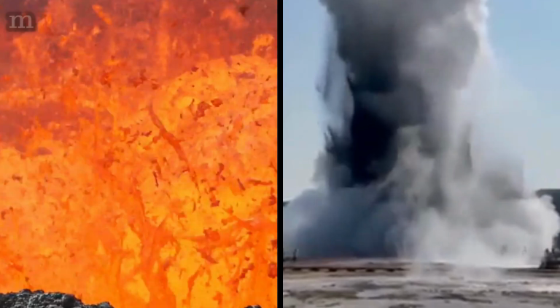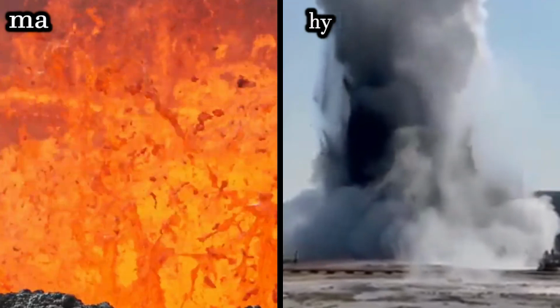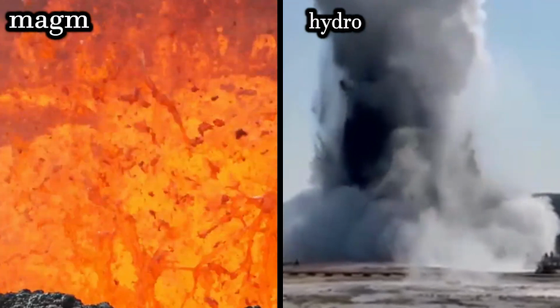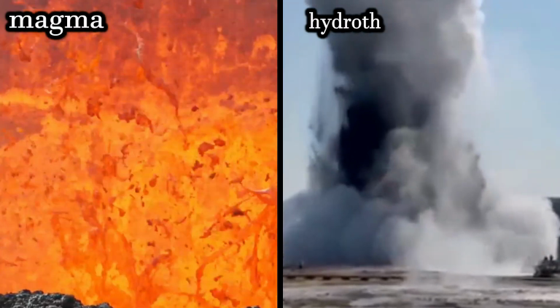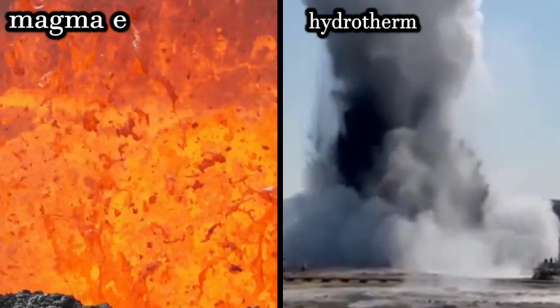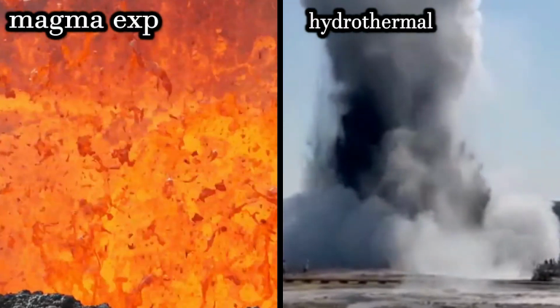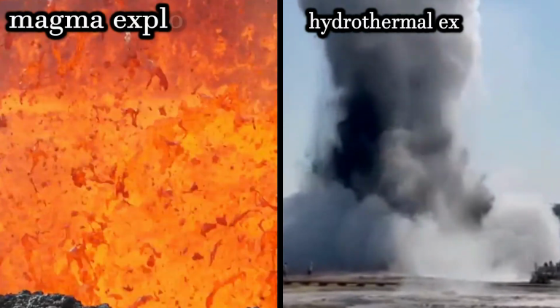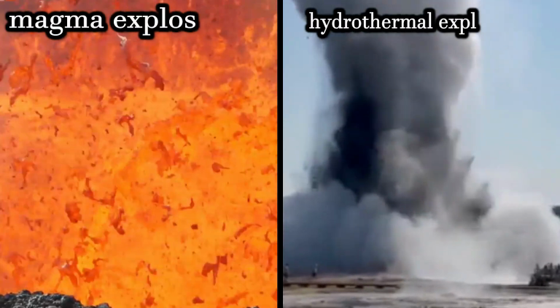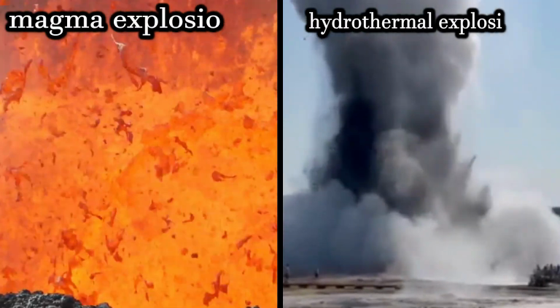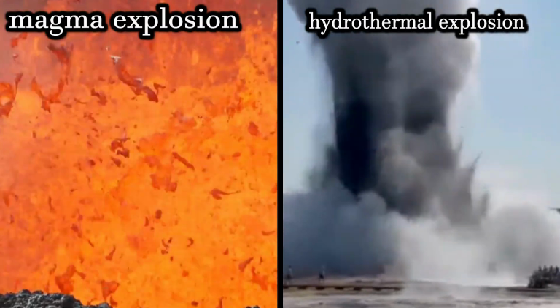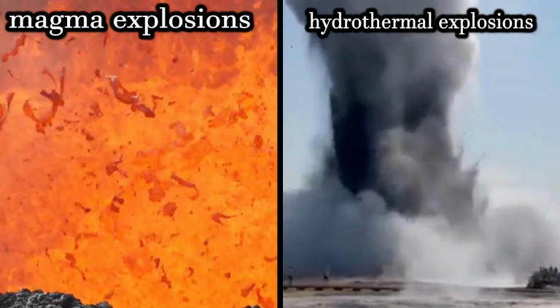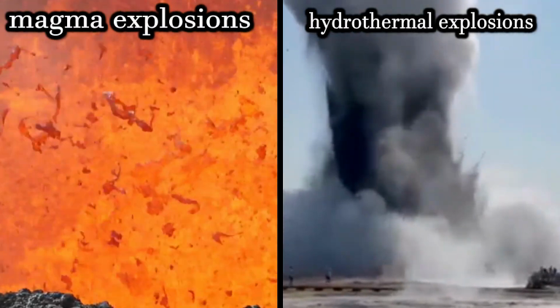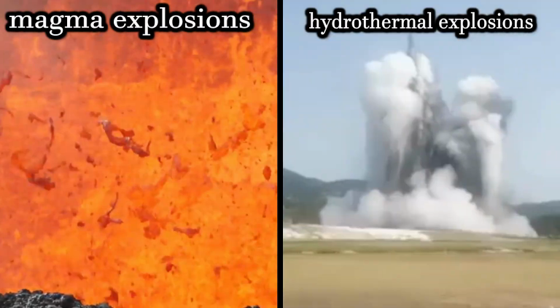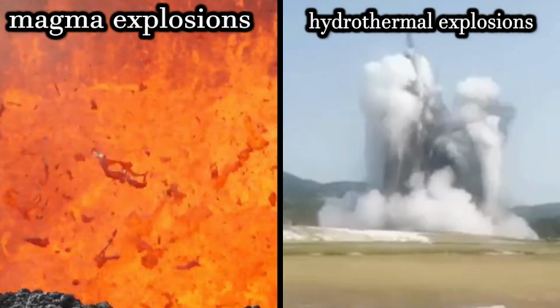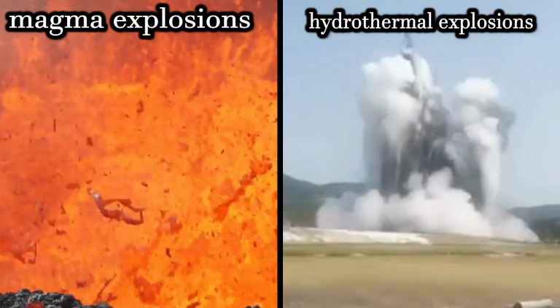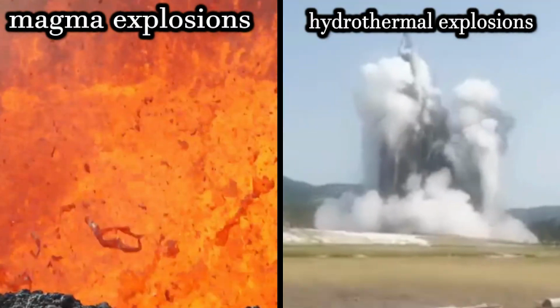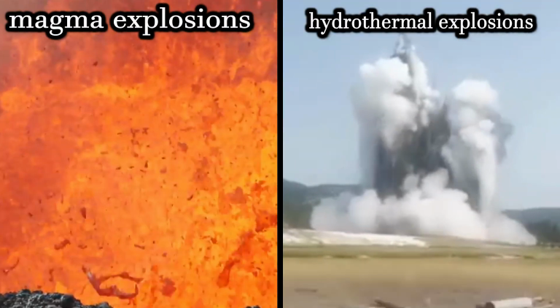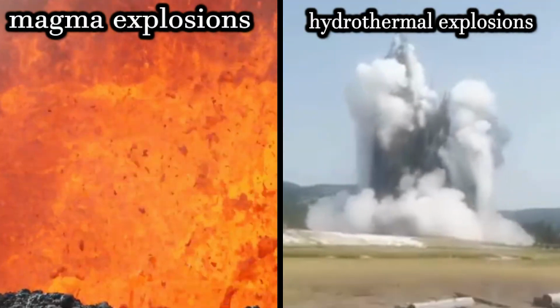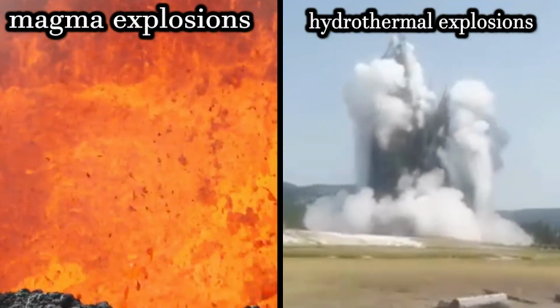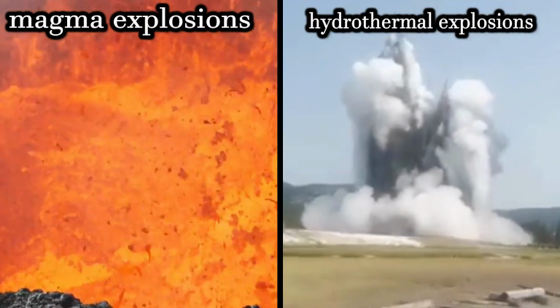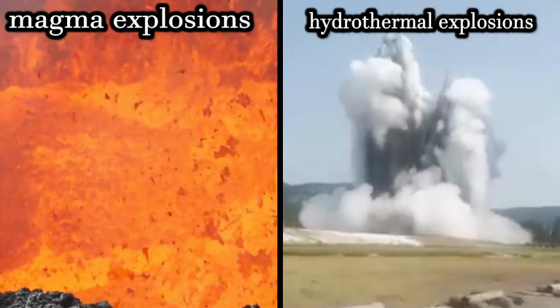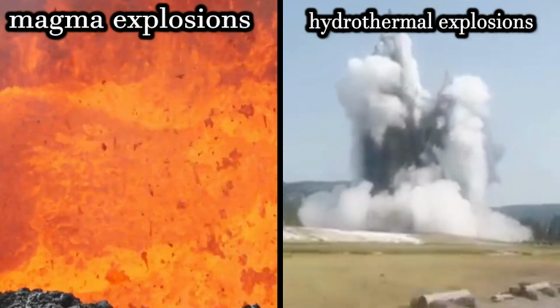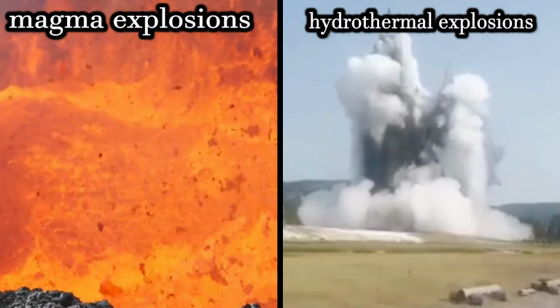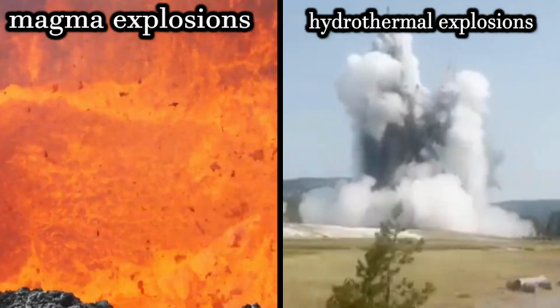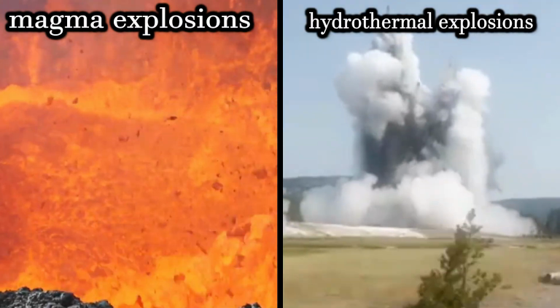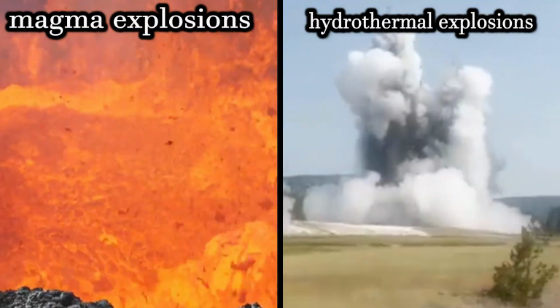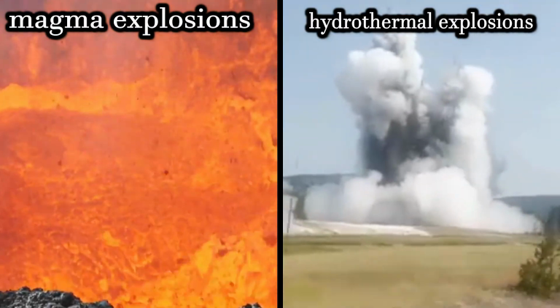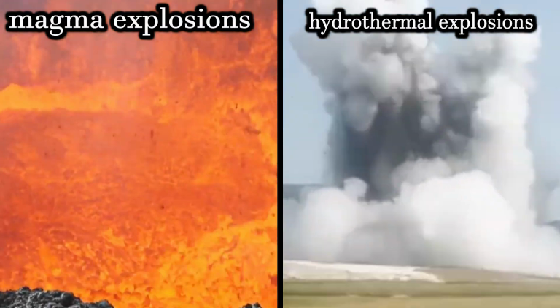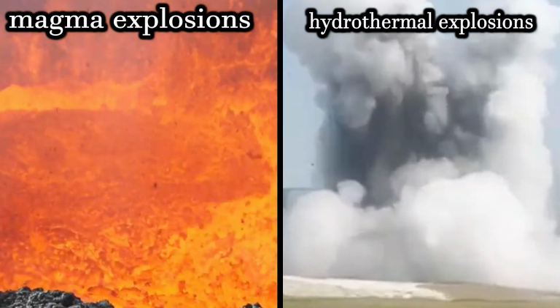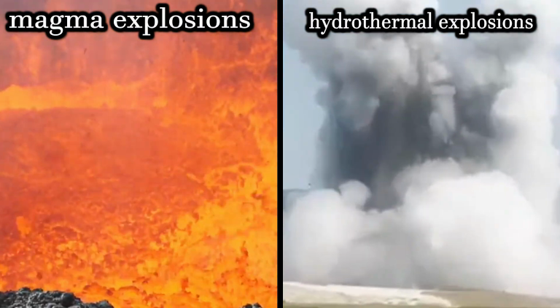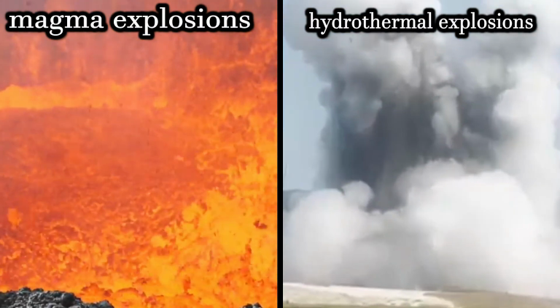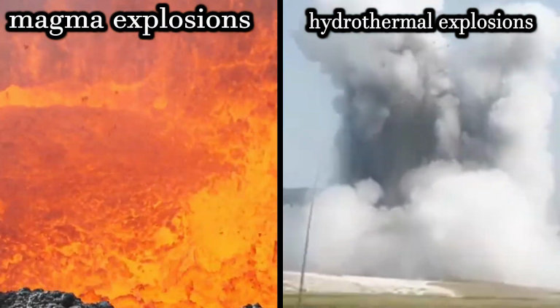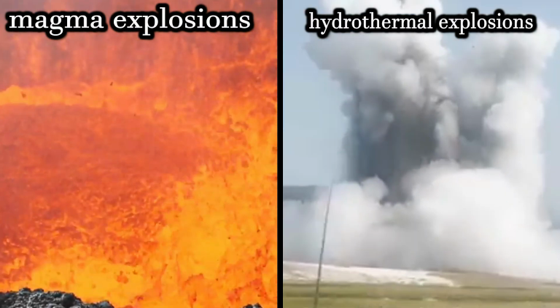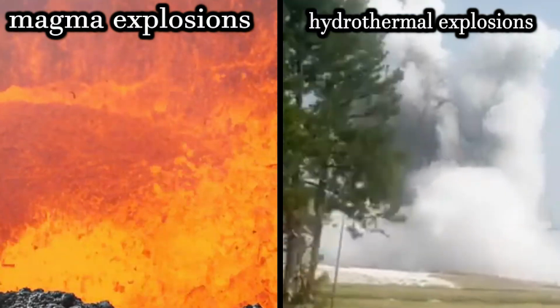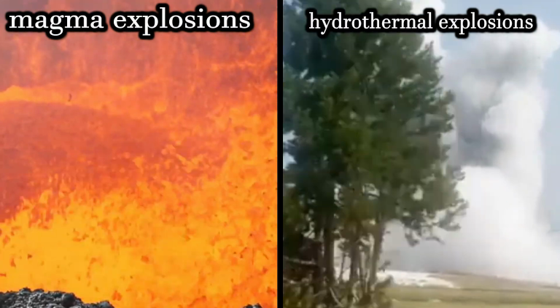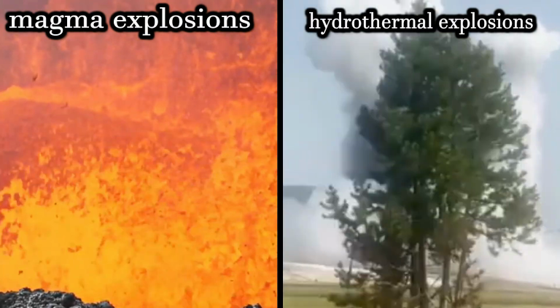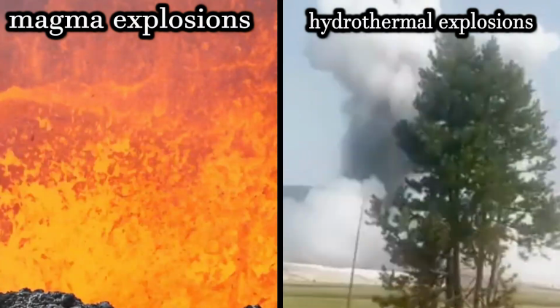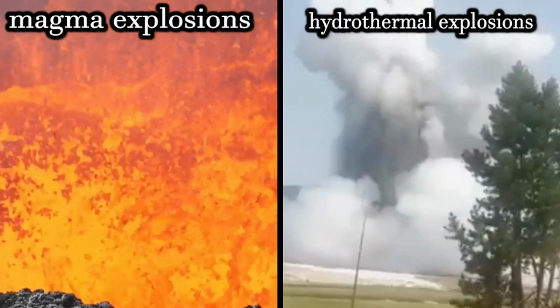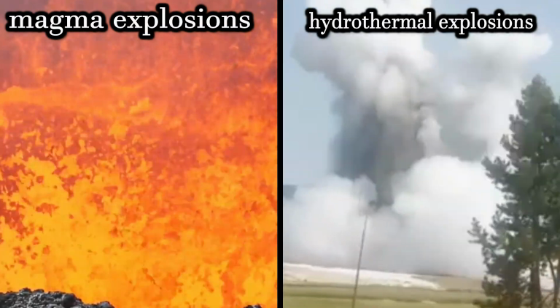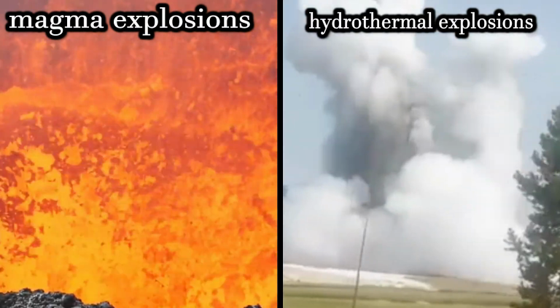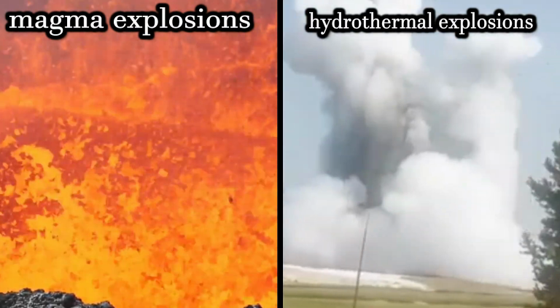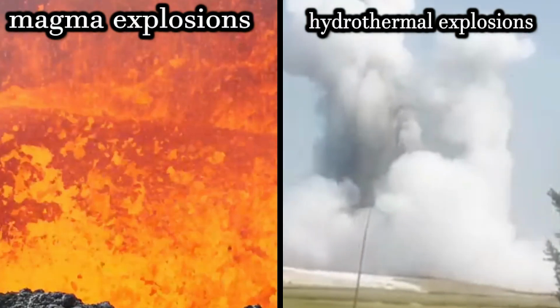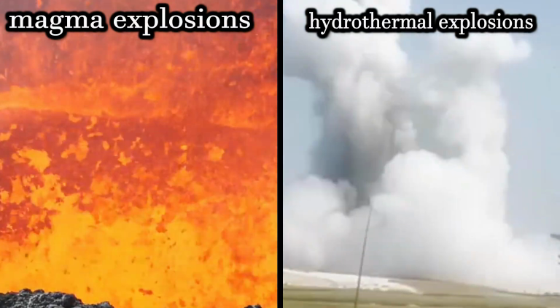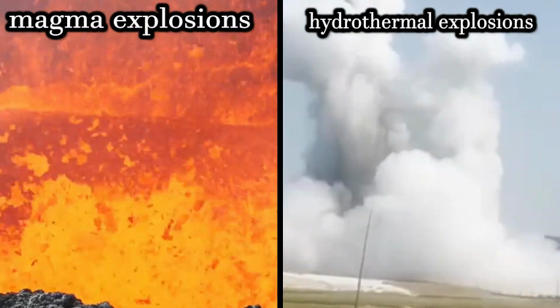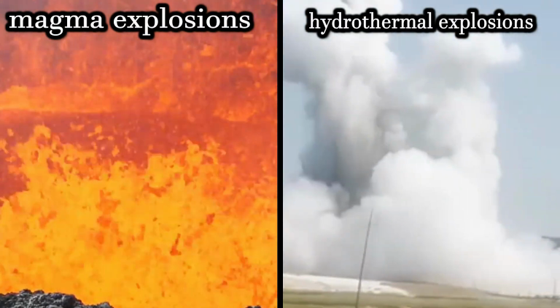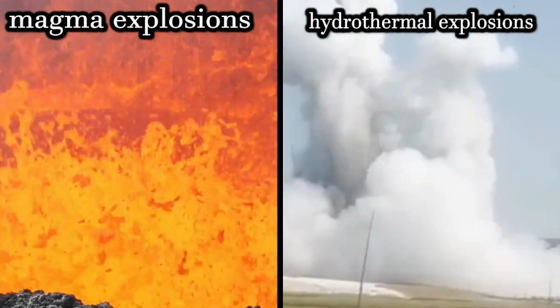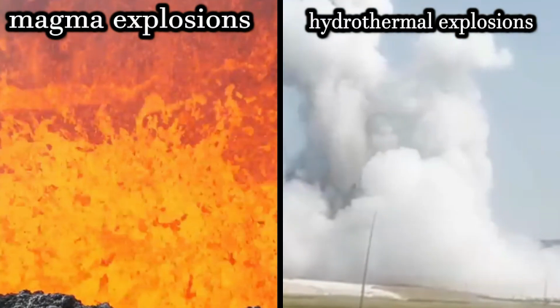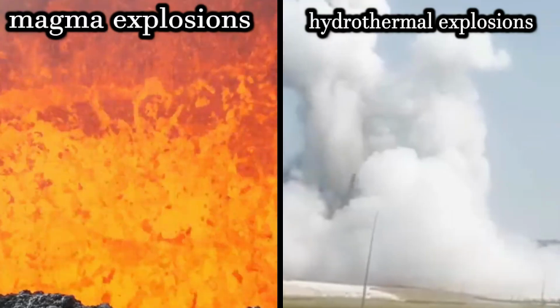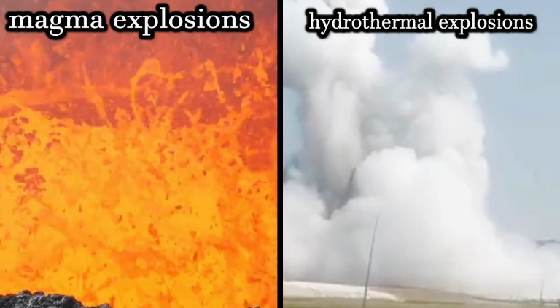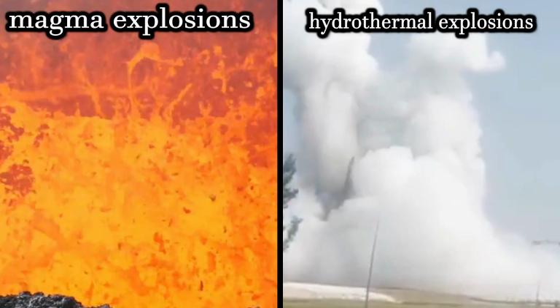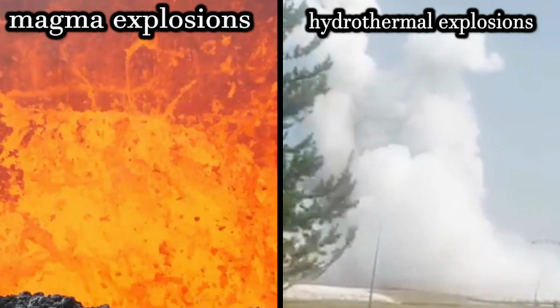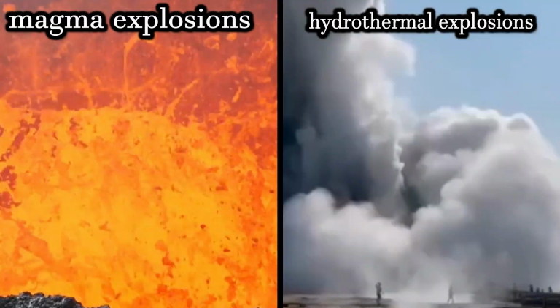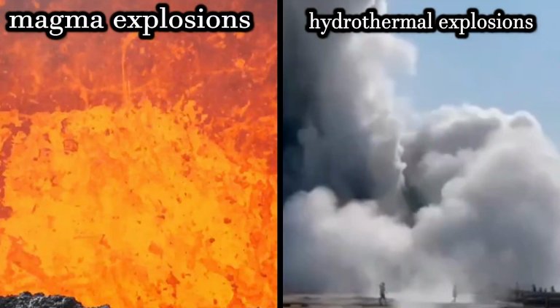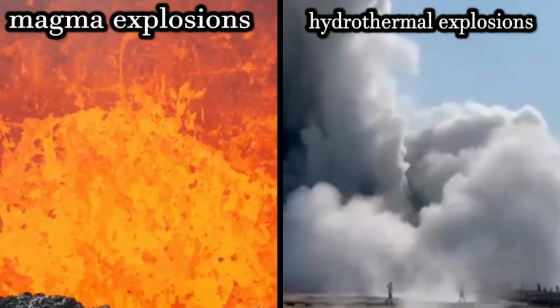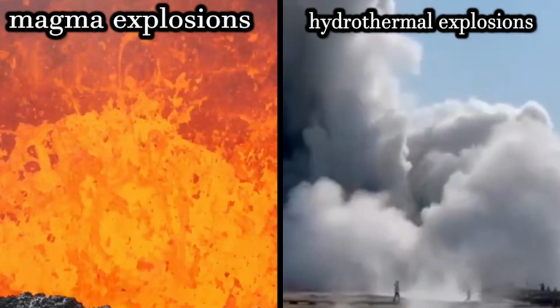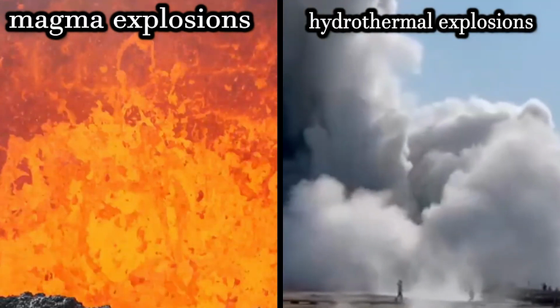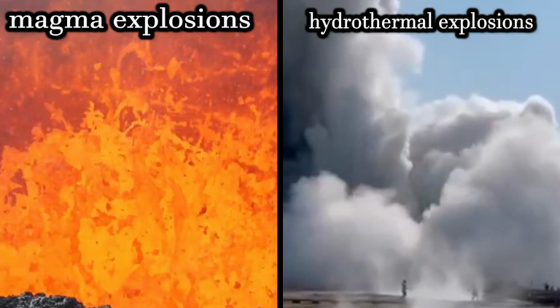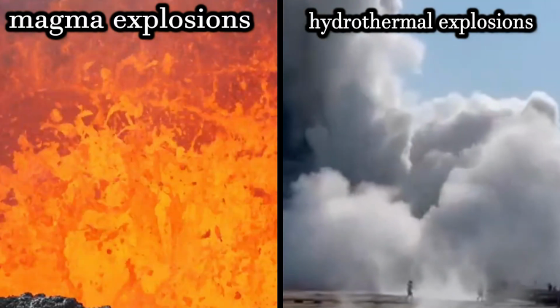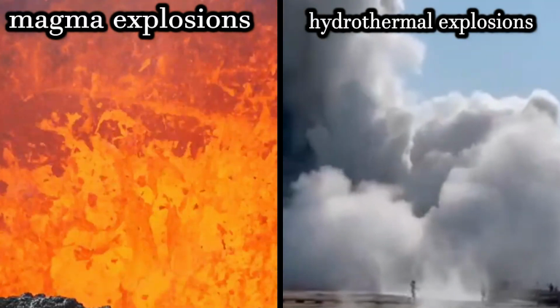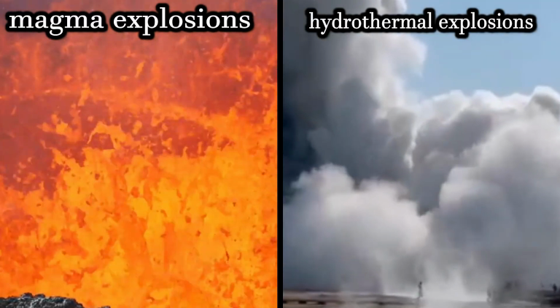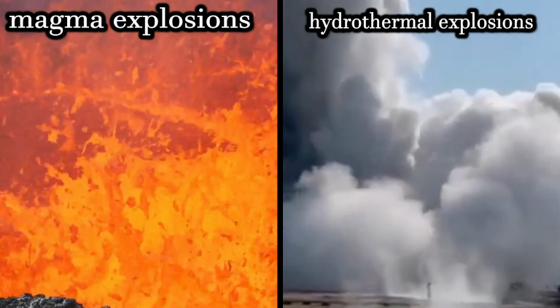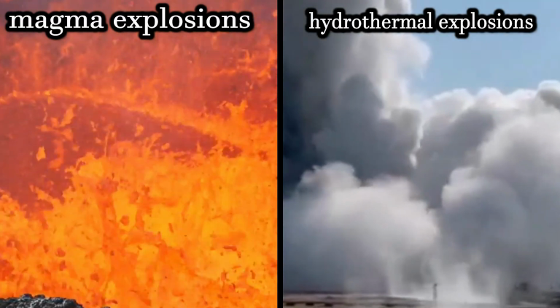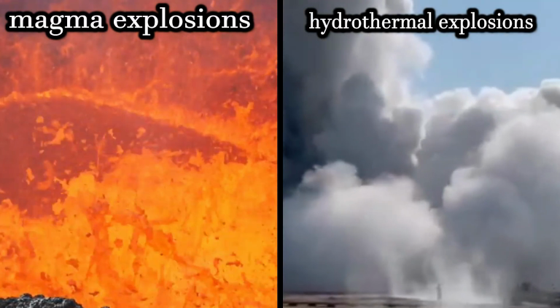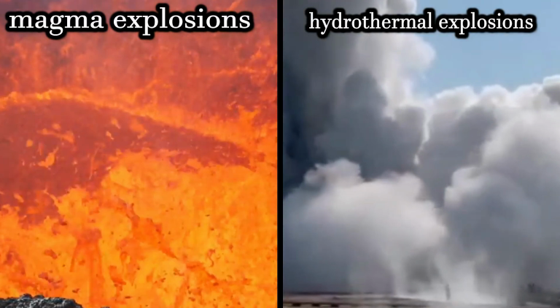Yellowstone Today: live footage of magma chamber eruptions continues, hydrothermal explosions in Yellowstone.